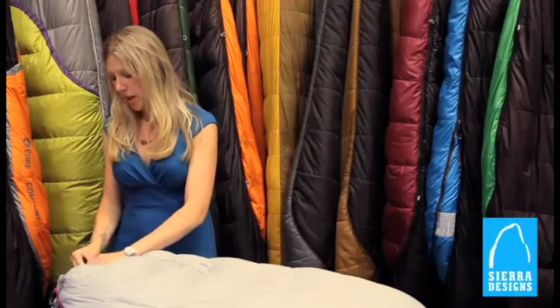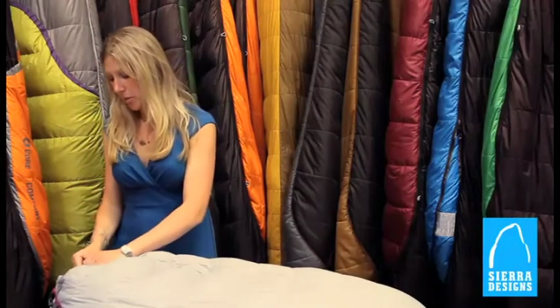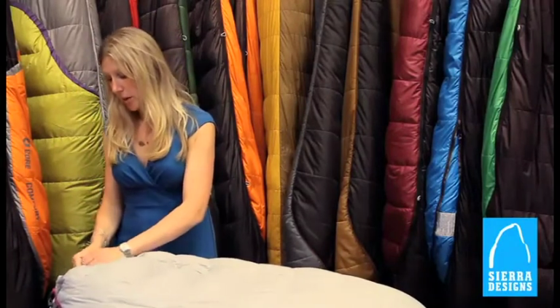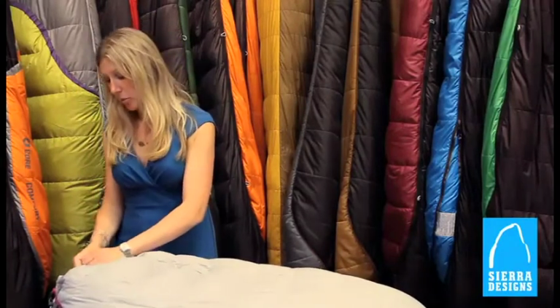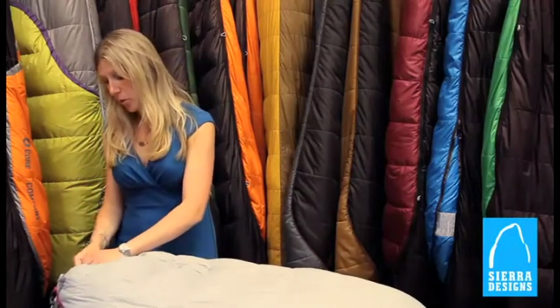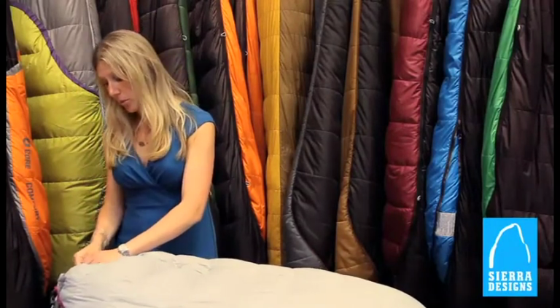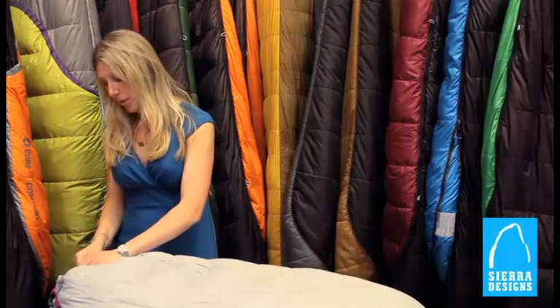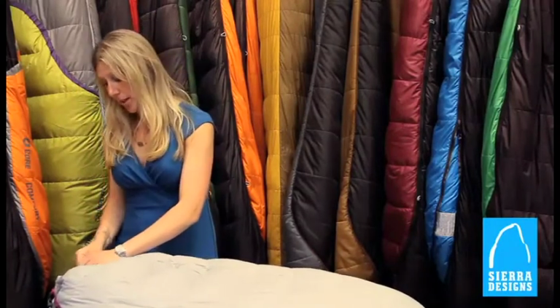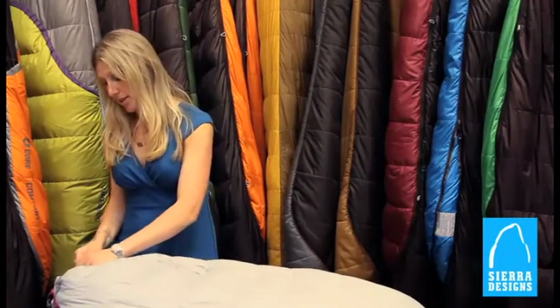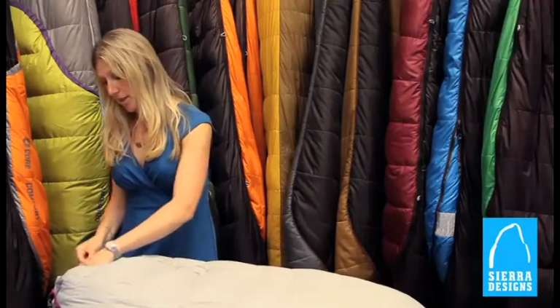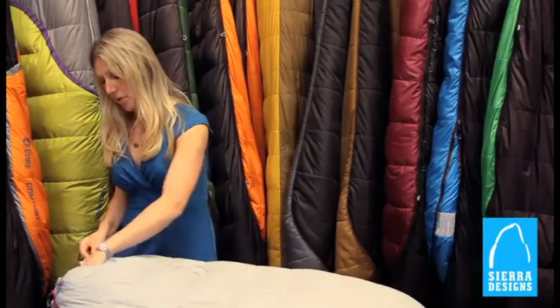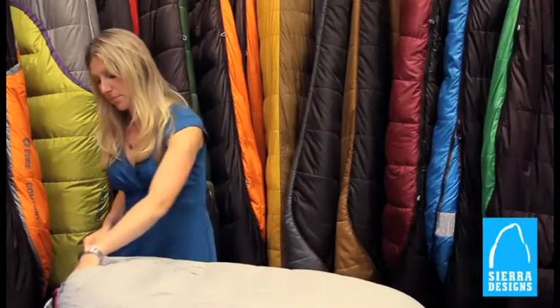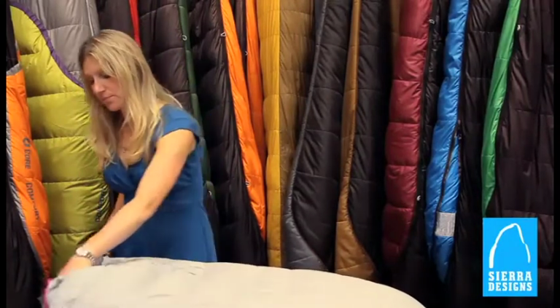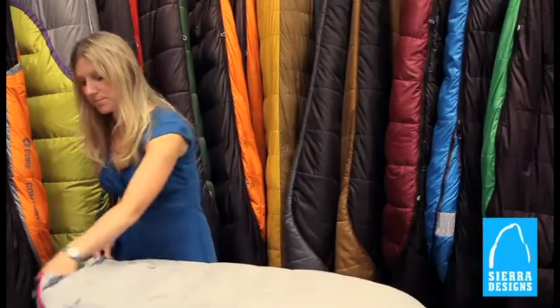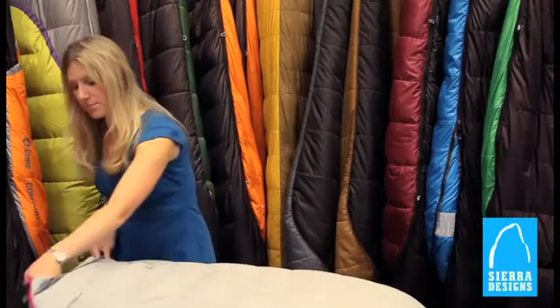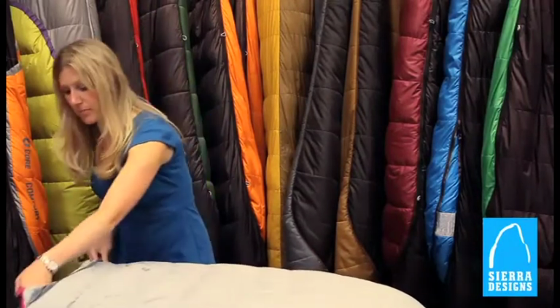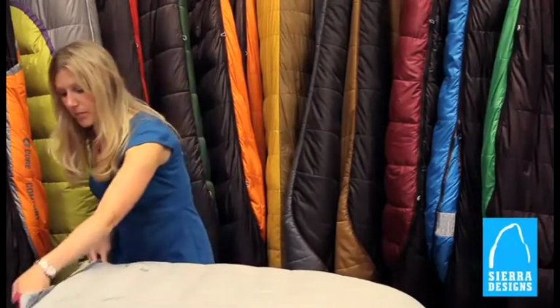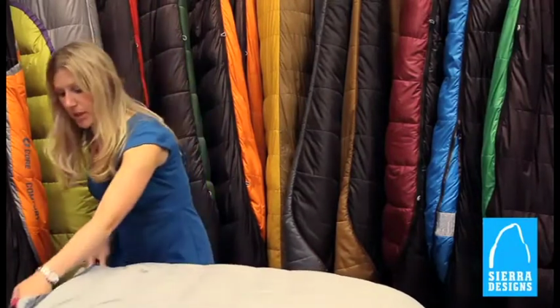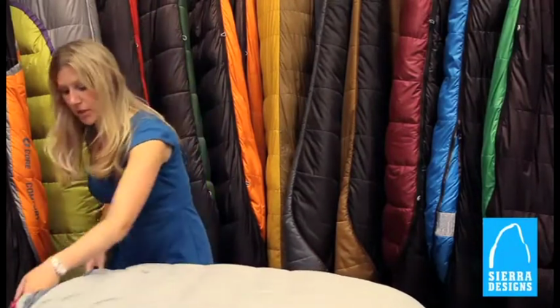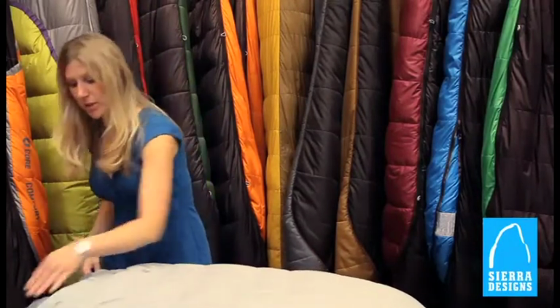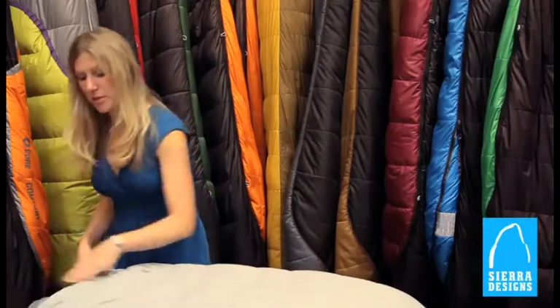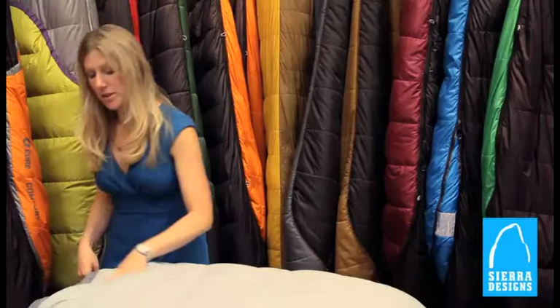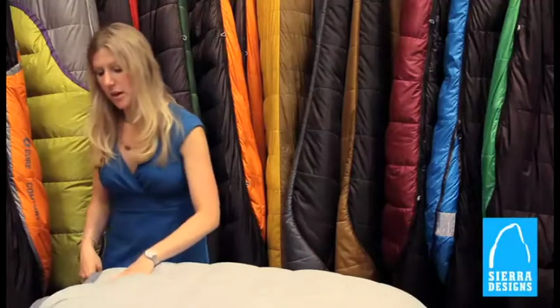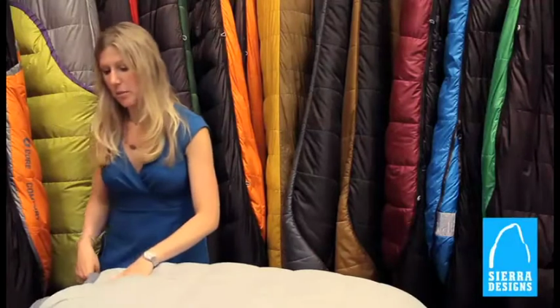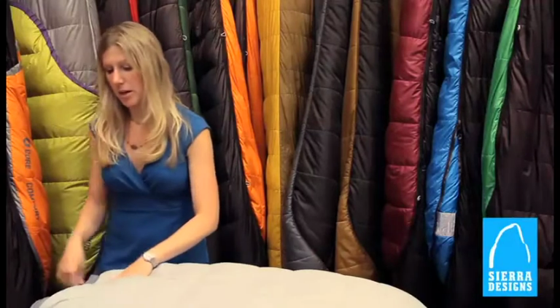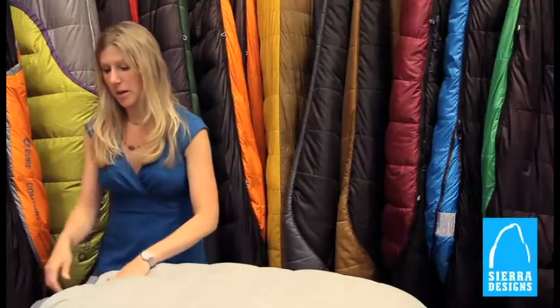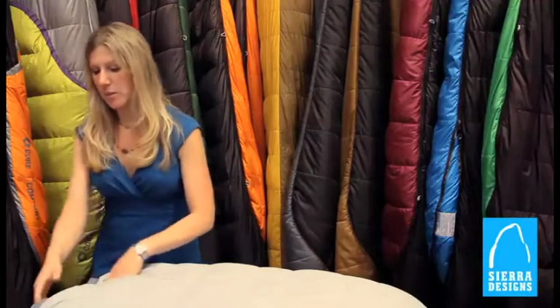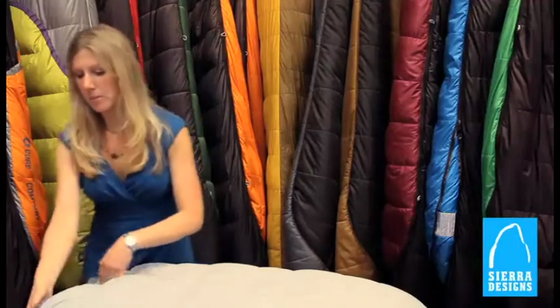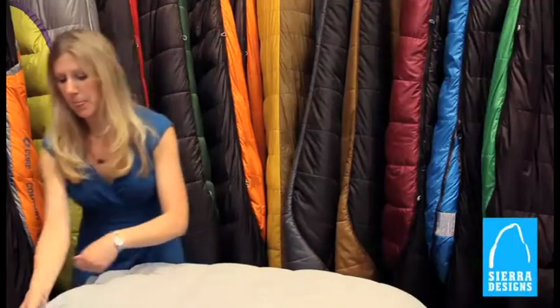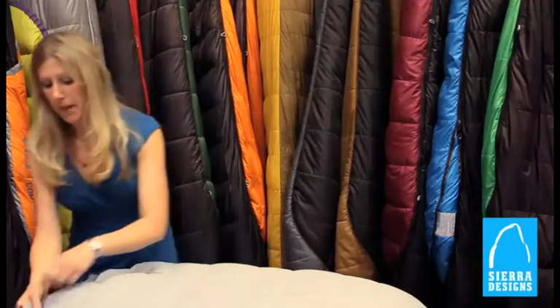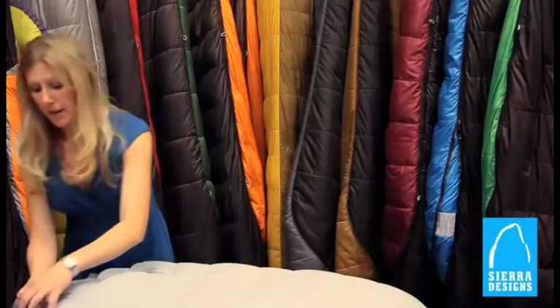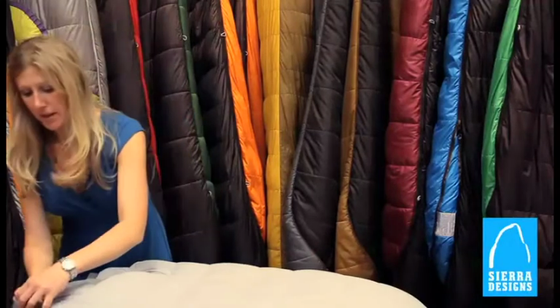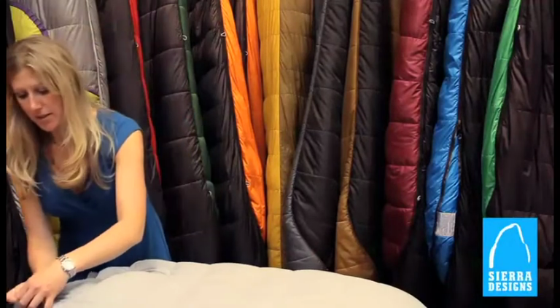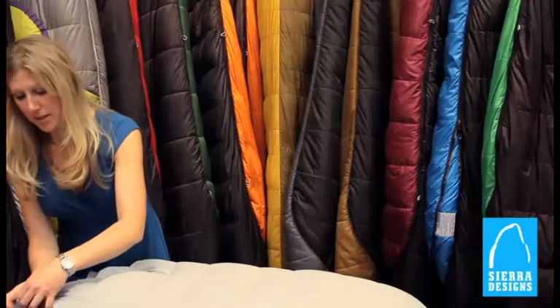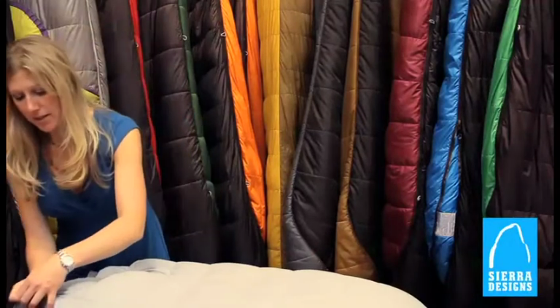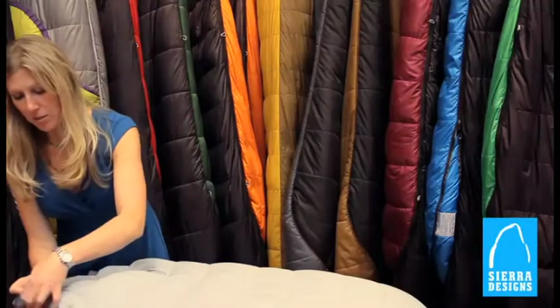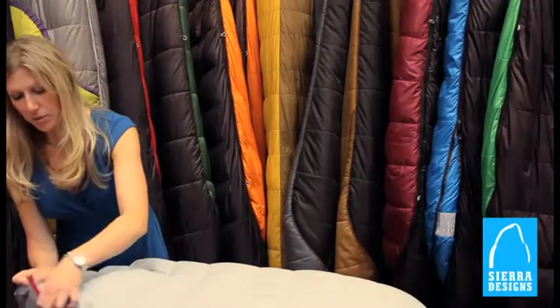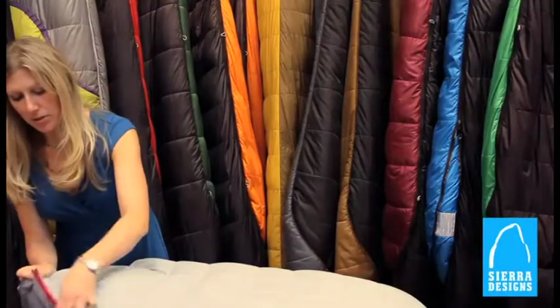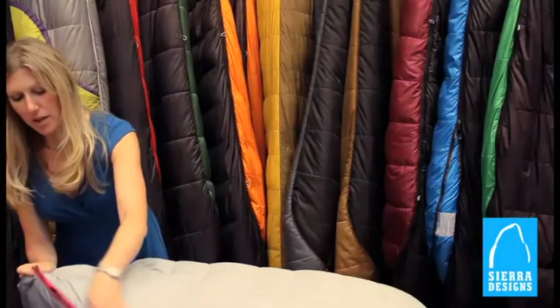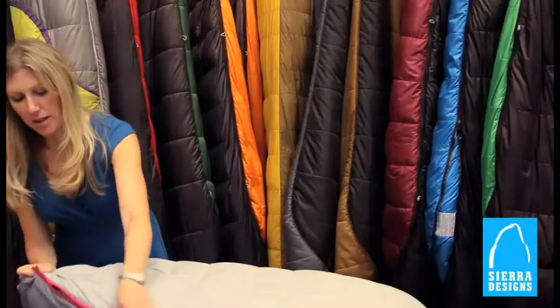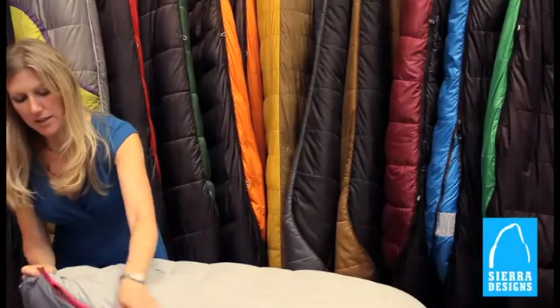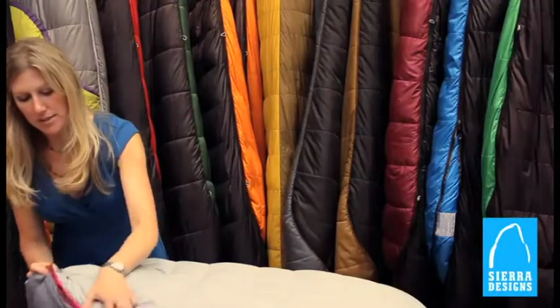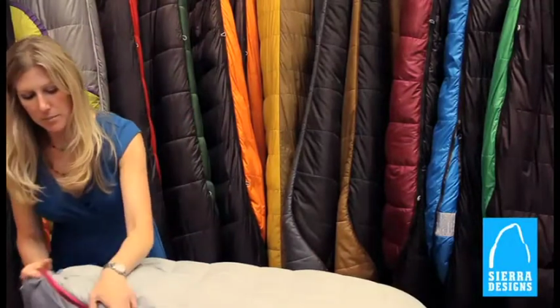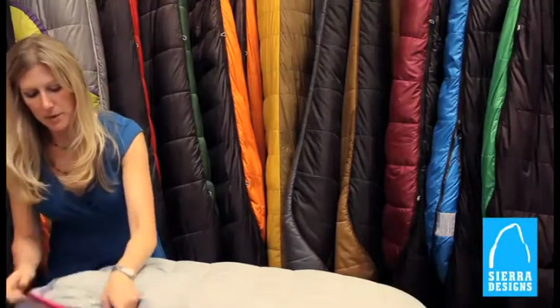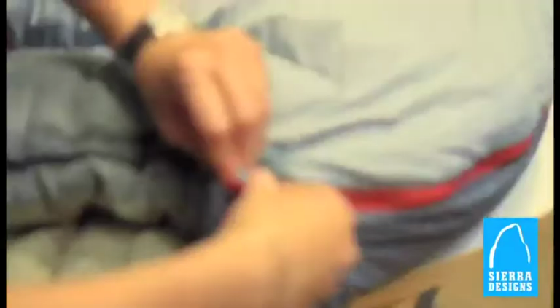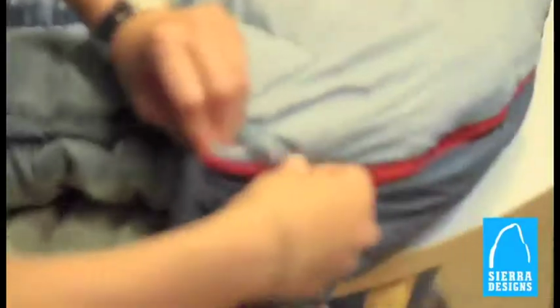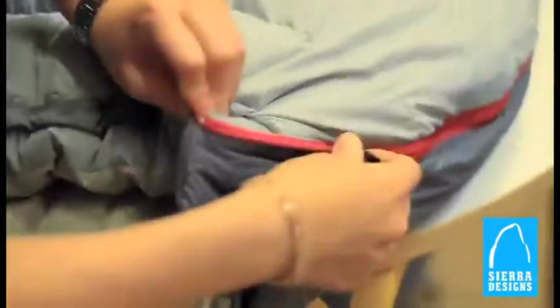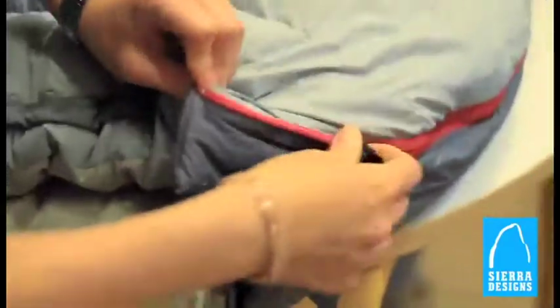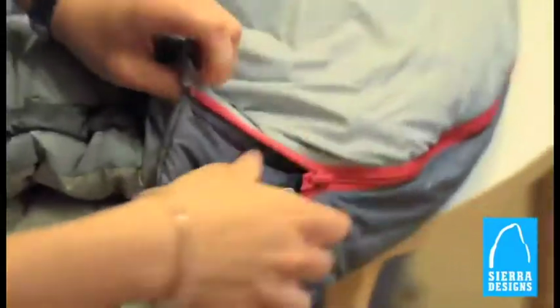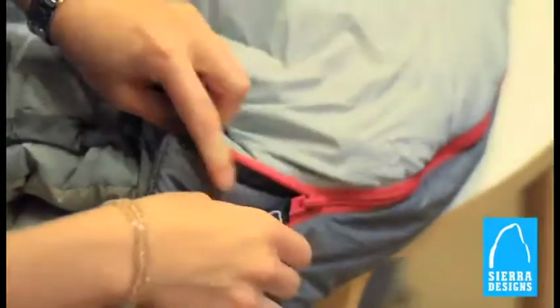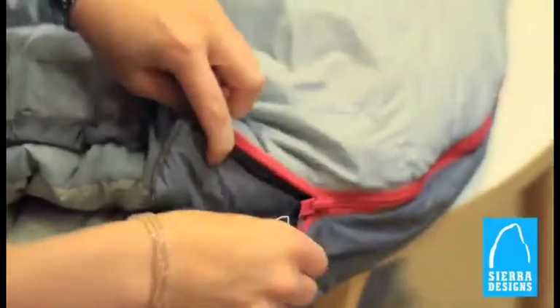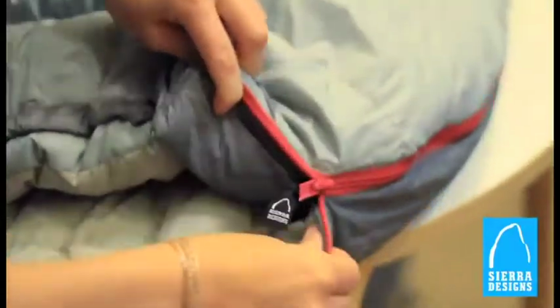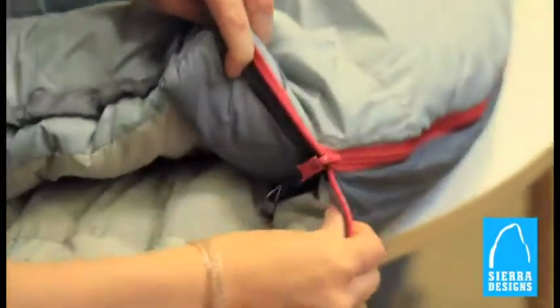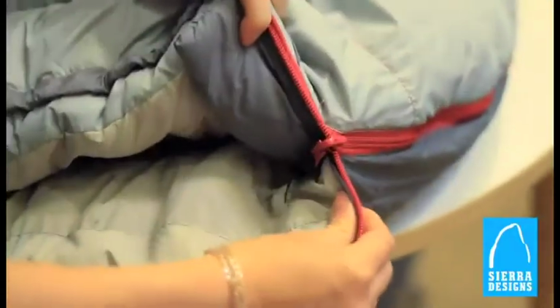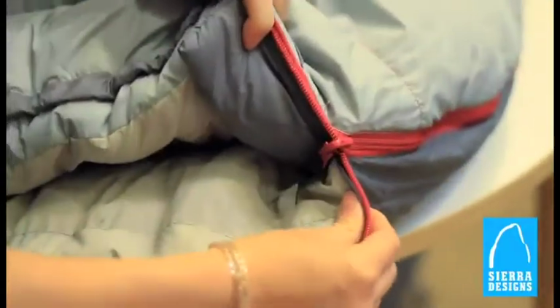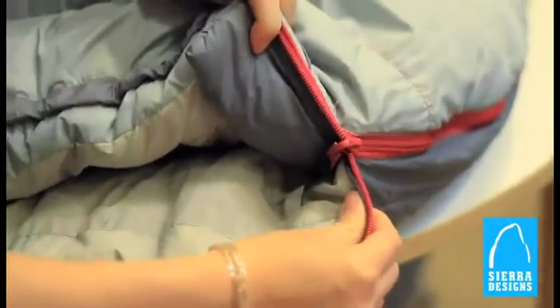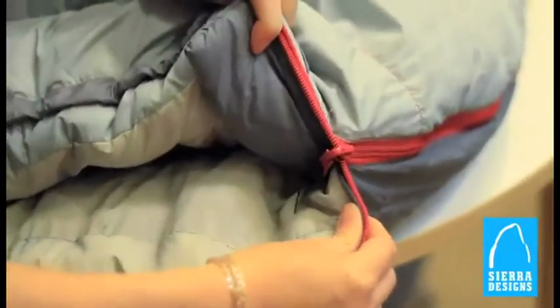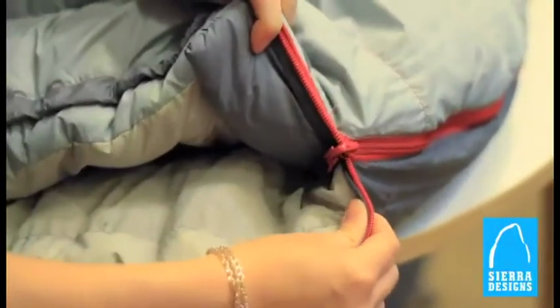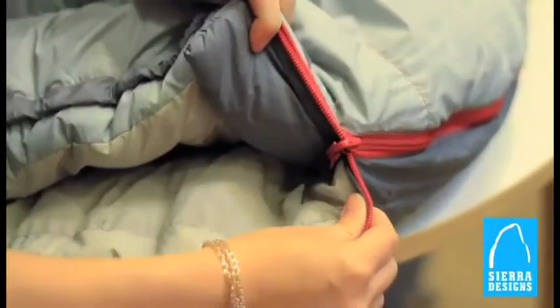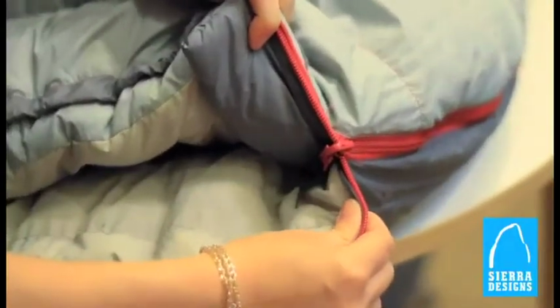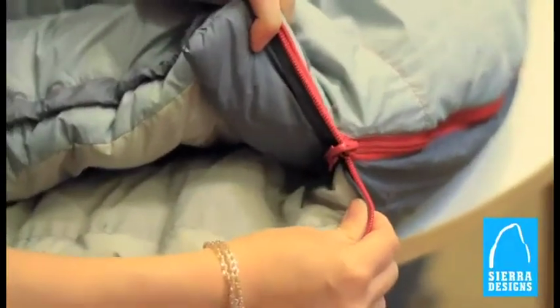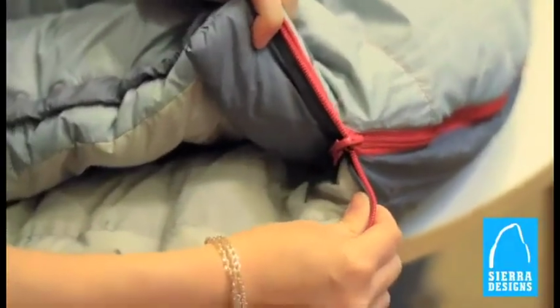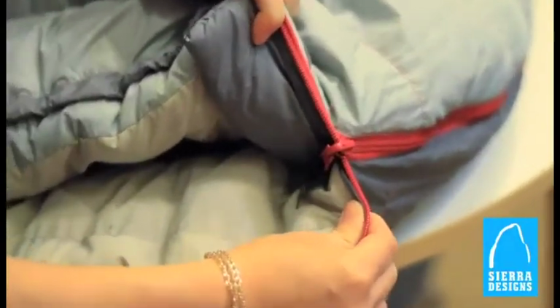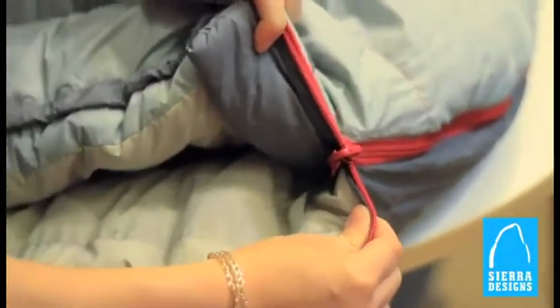On warmer nights, though, you can loosen that back up. It does come with a locking zipper so it will stay where you put it.